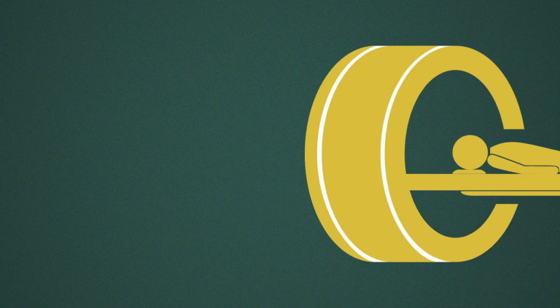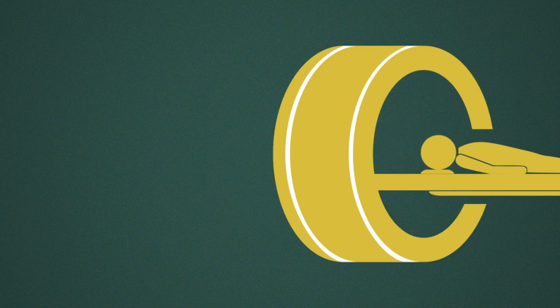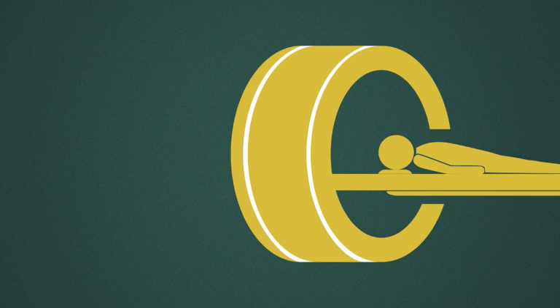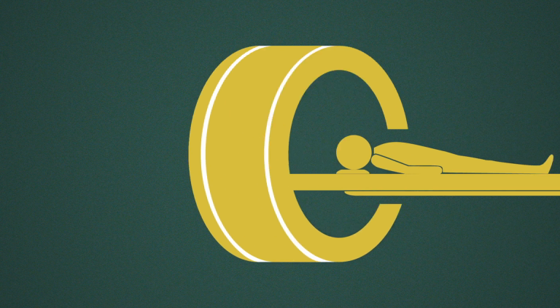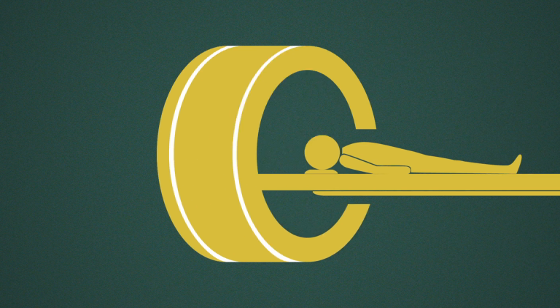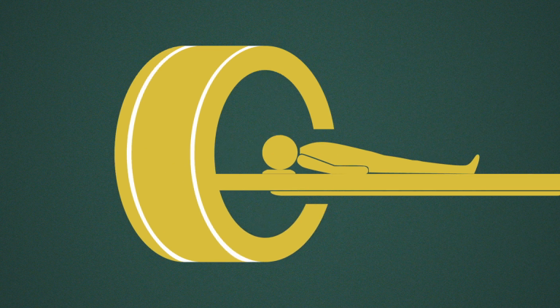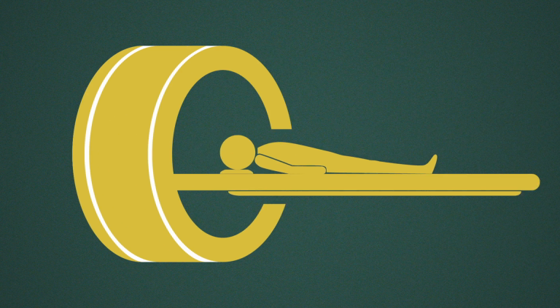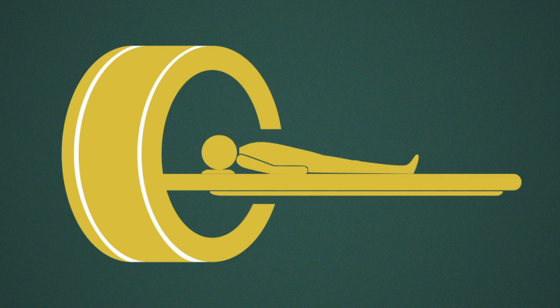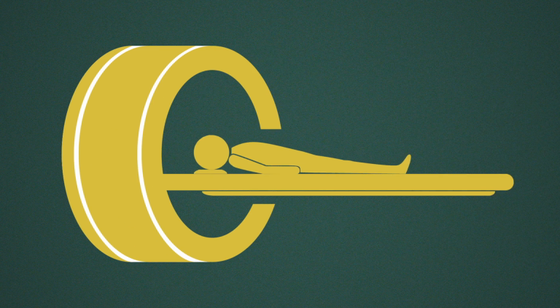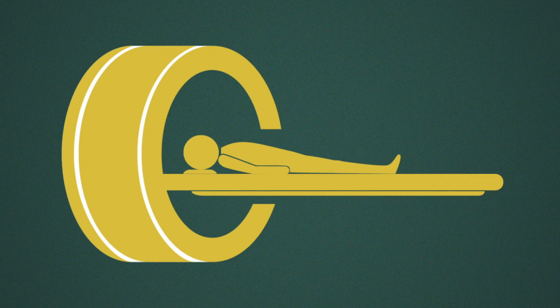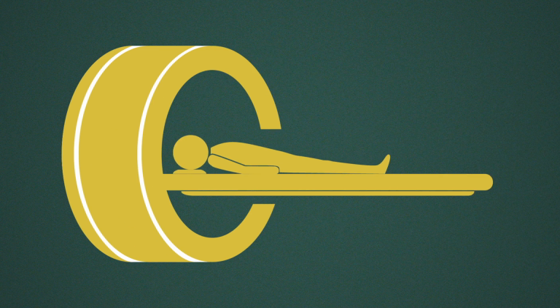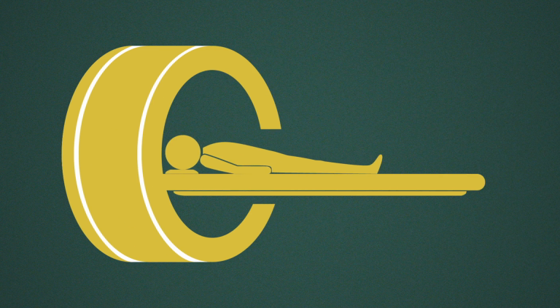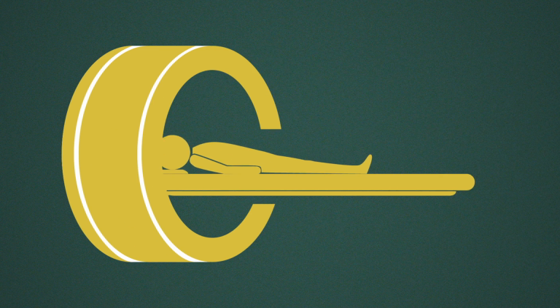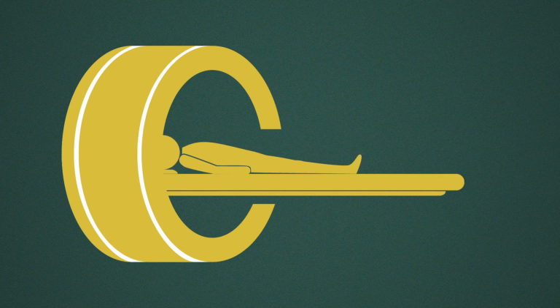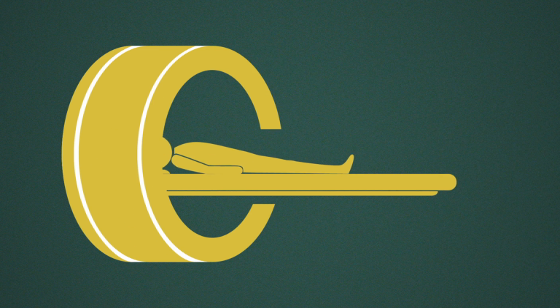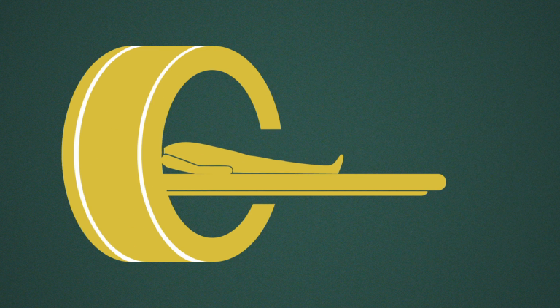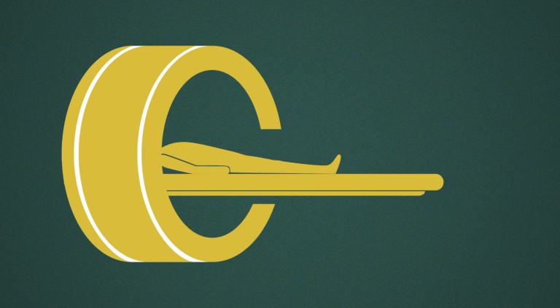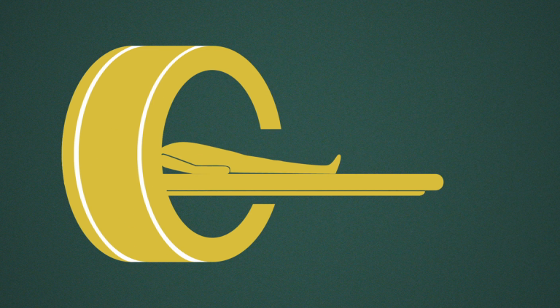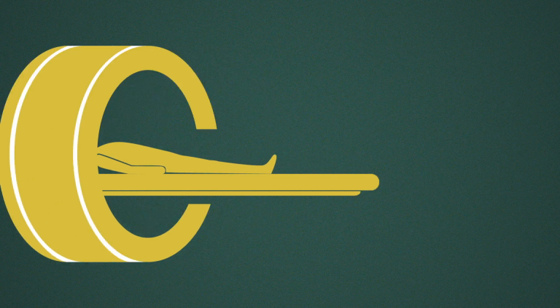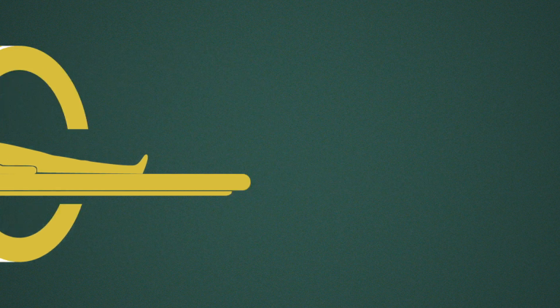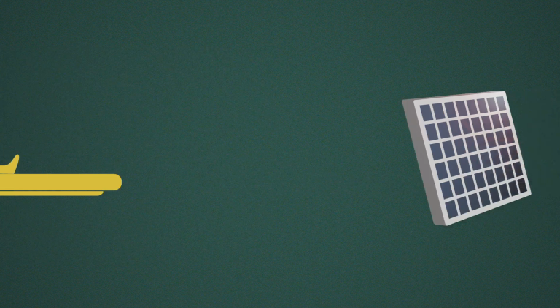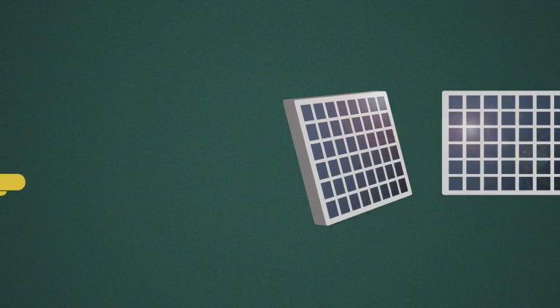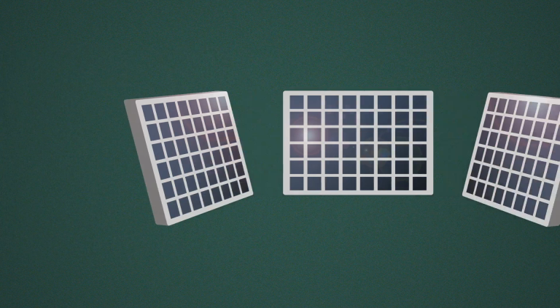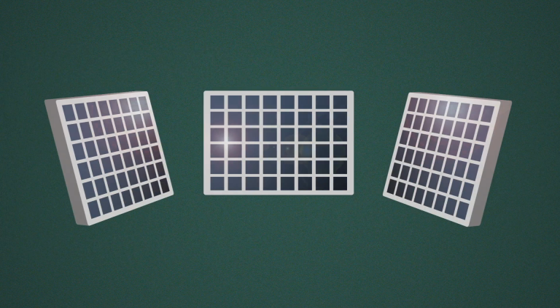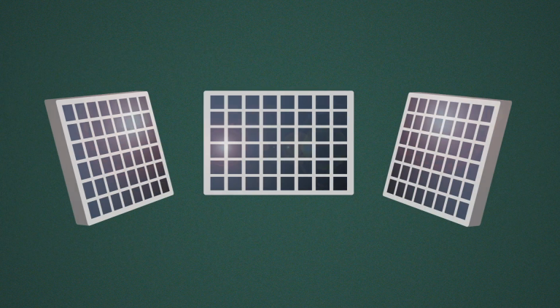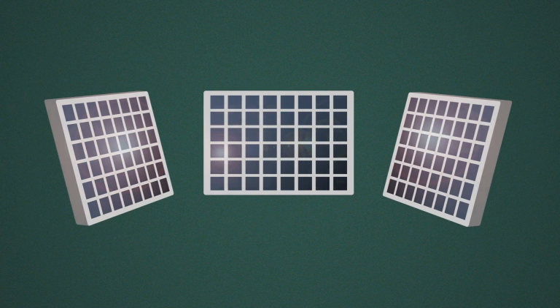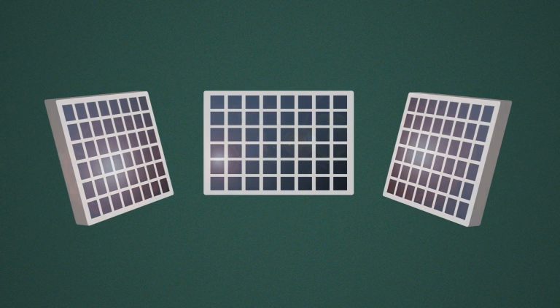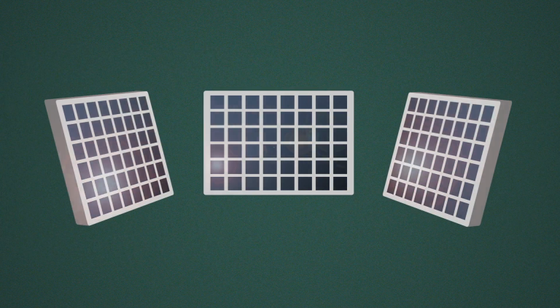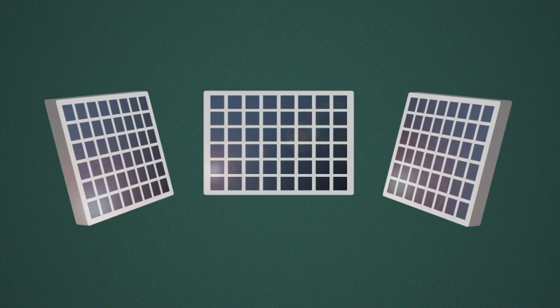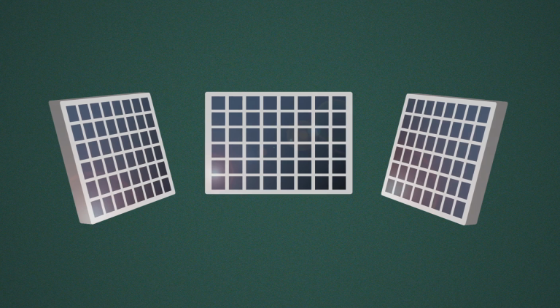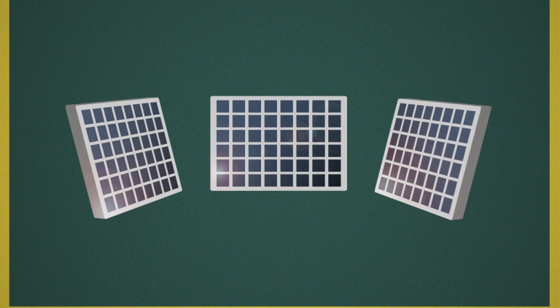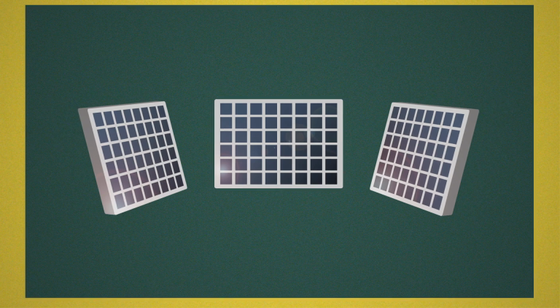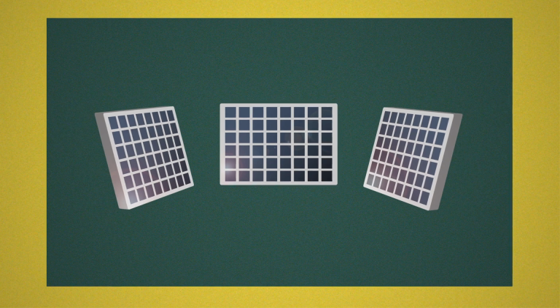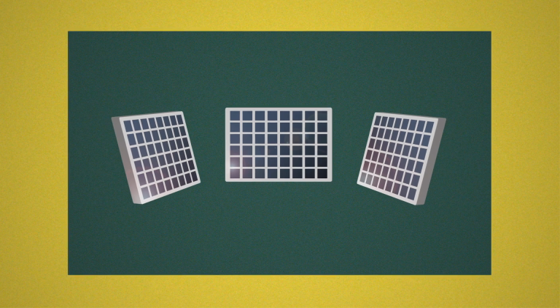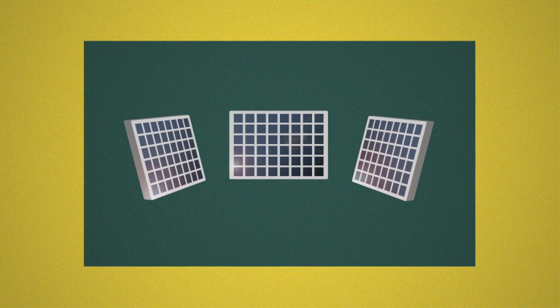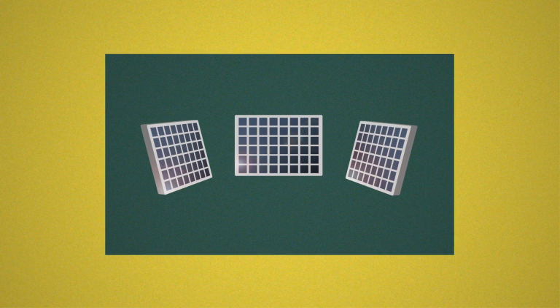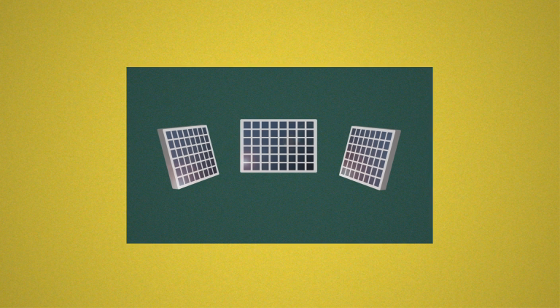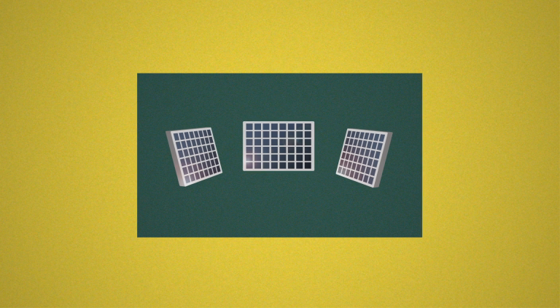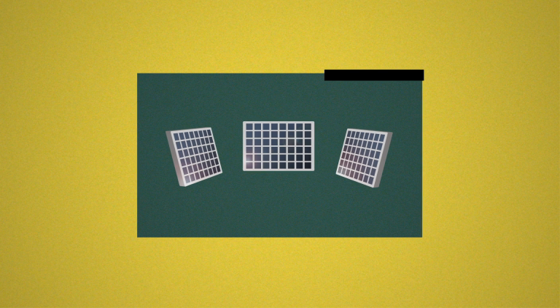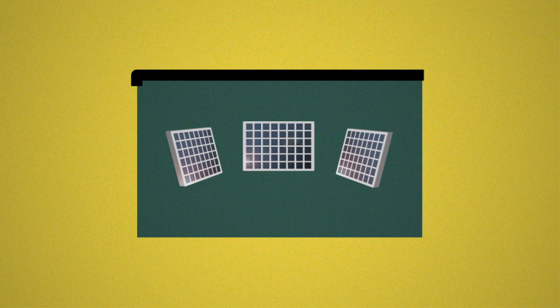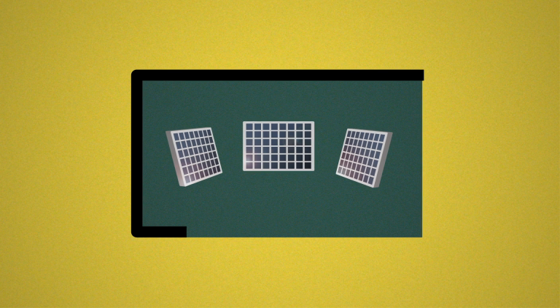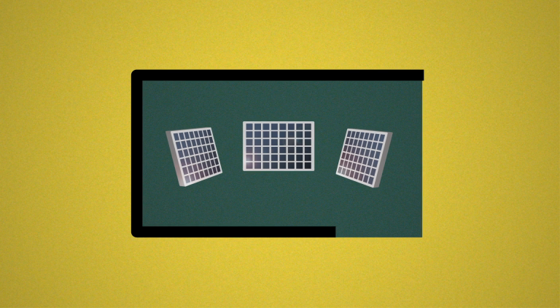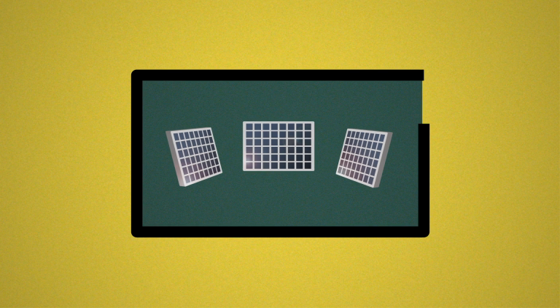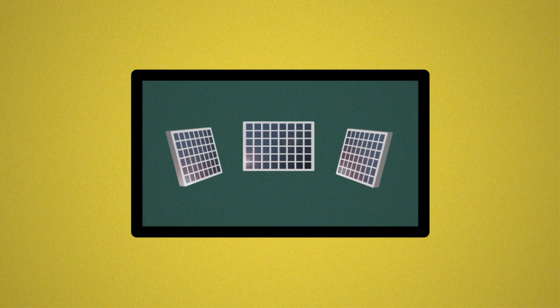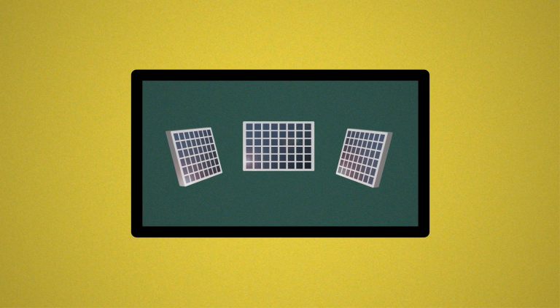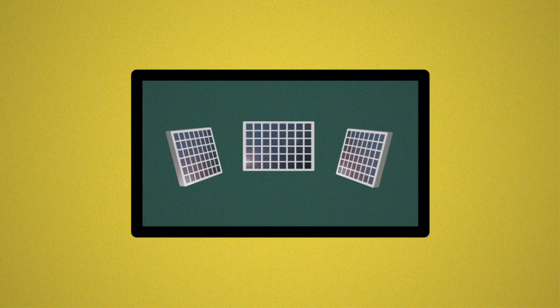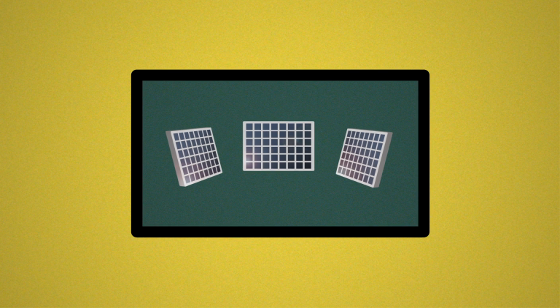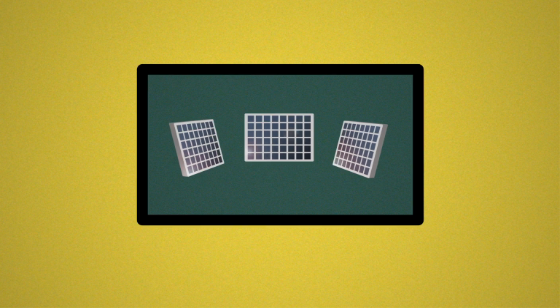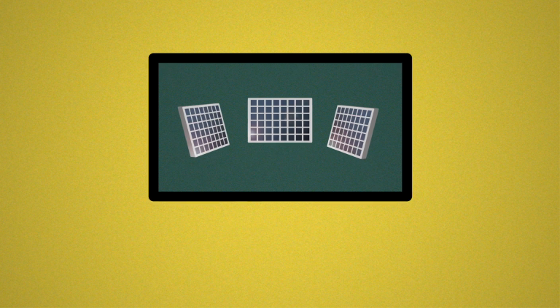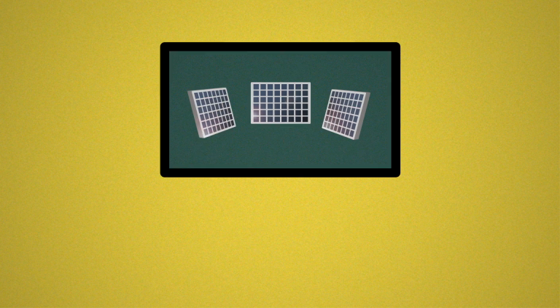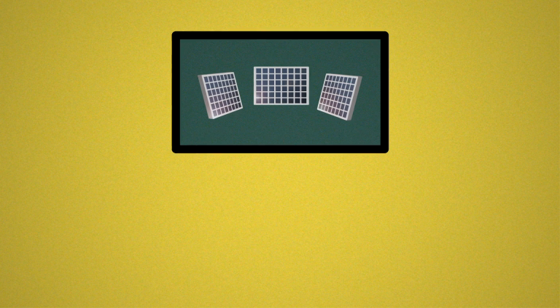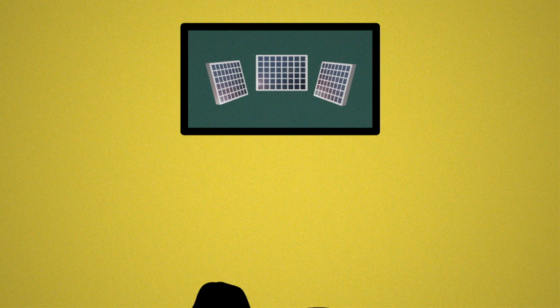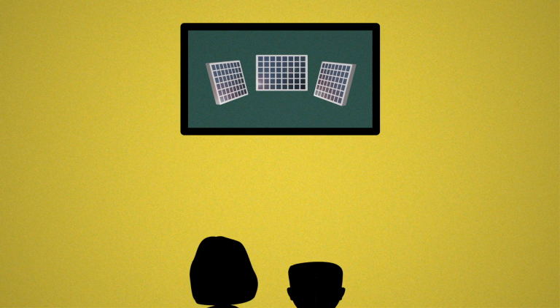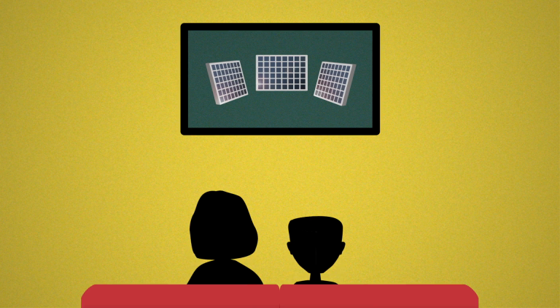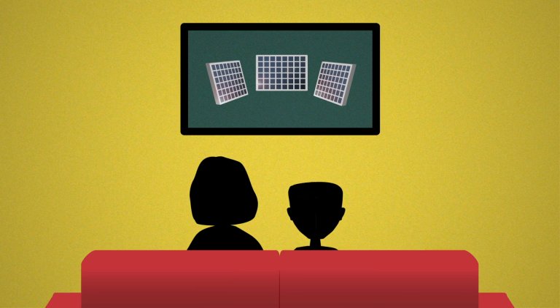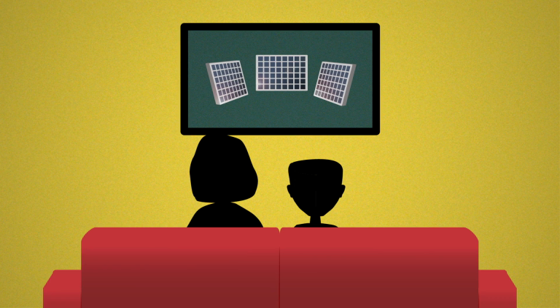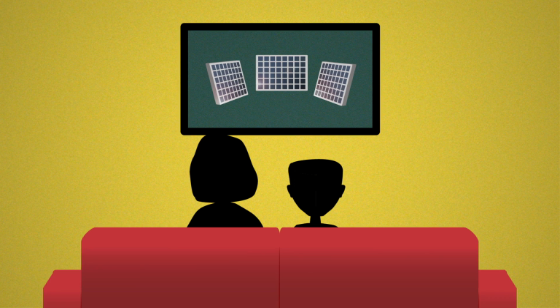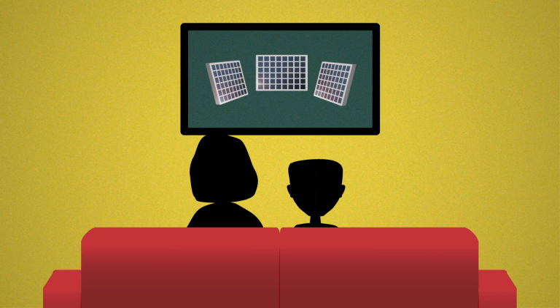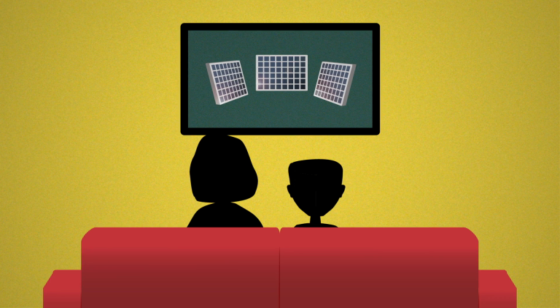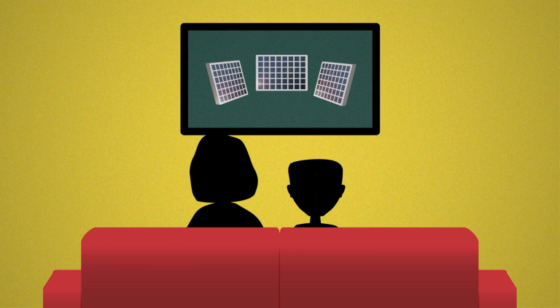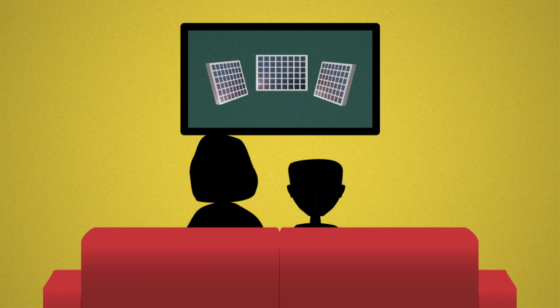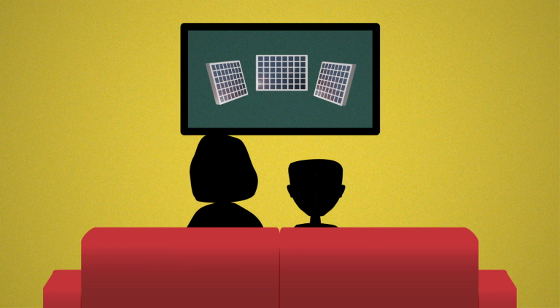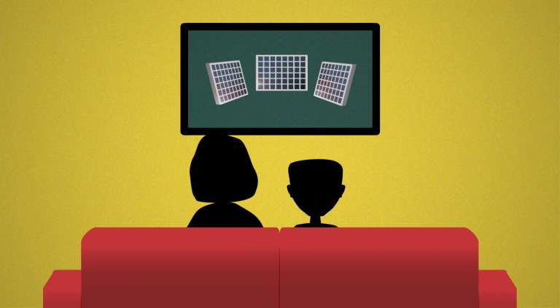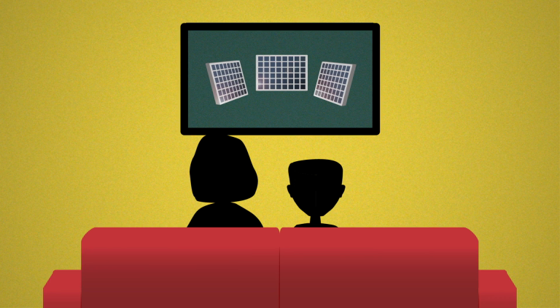Quantum dots can be used in medical imaging, solar cells, and even flat screens. You might be using quantum dots to watch this very video.